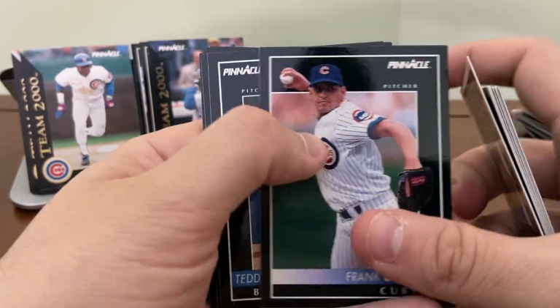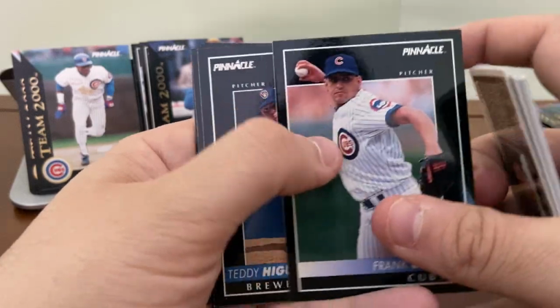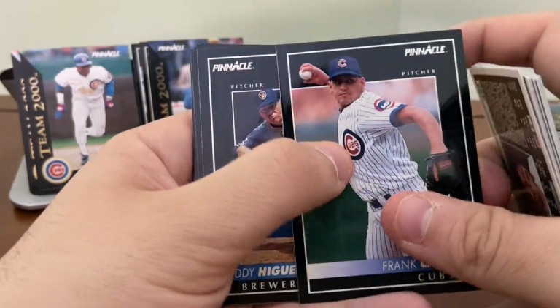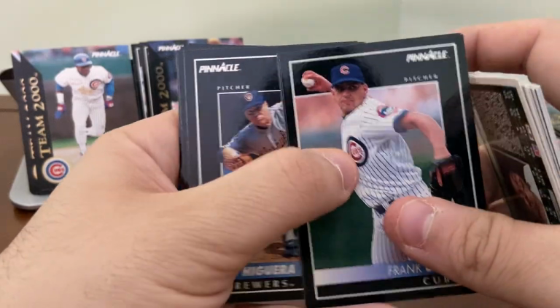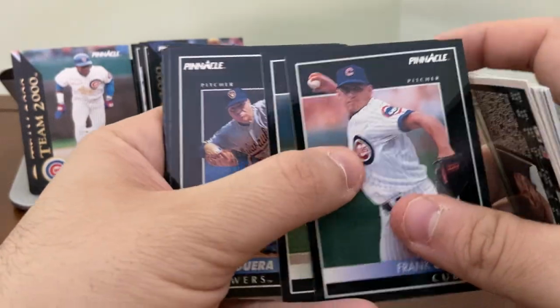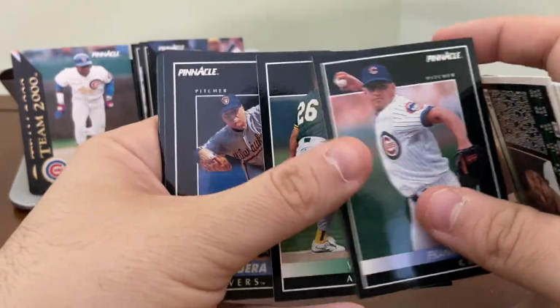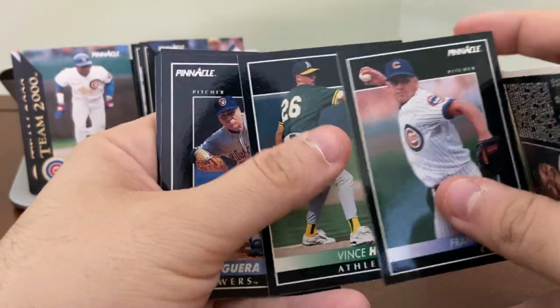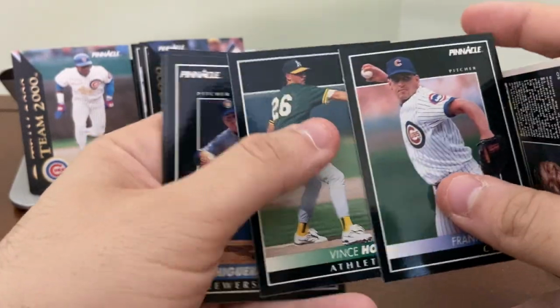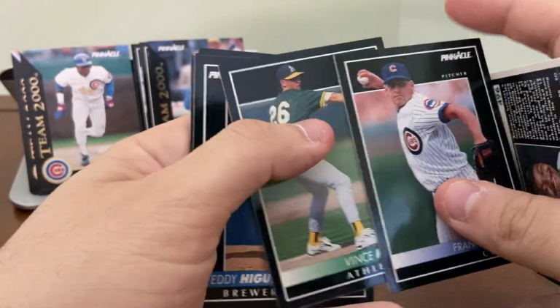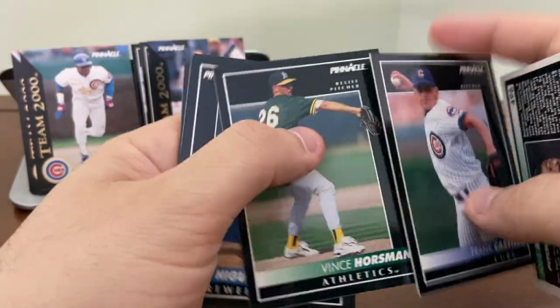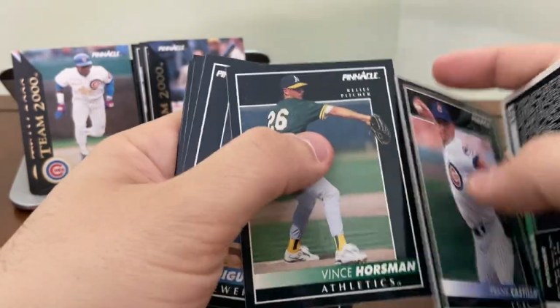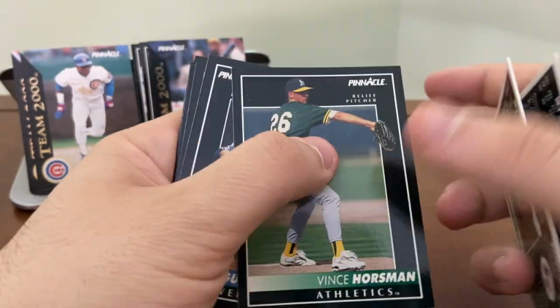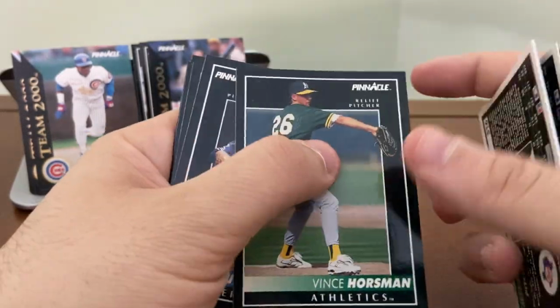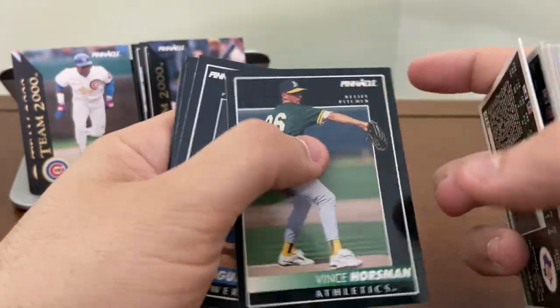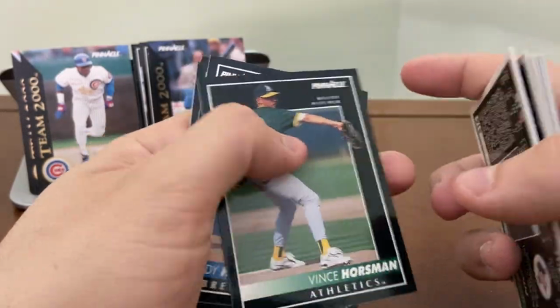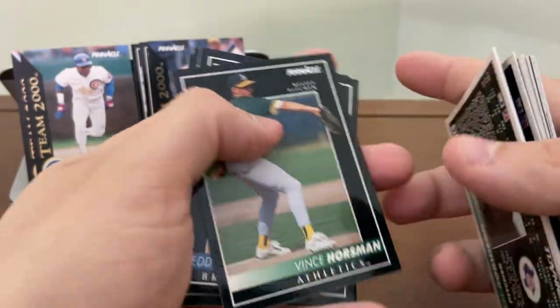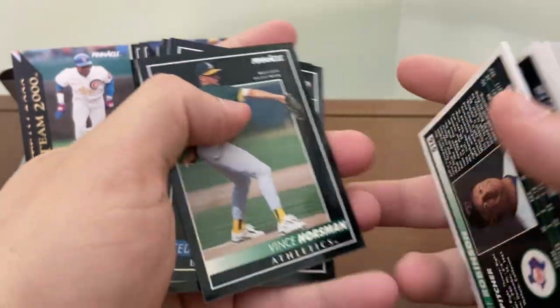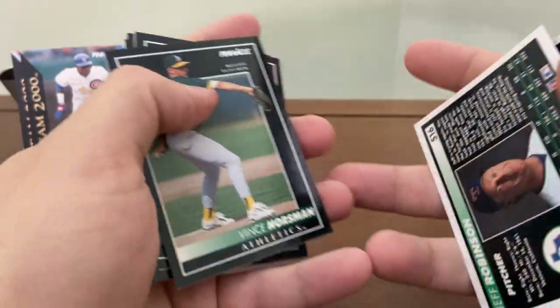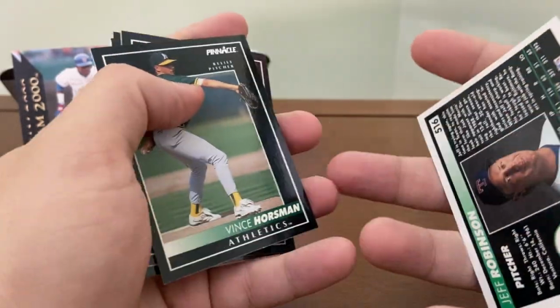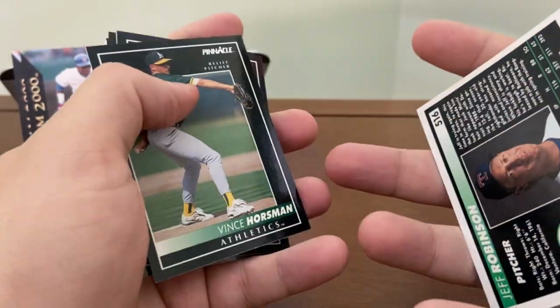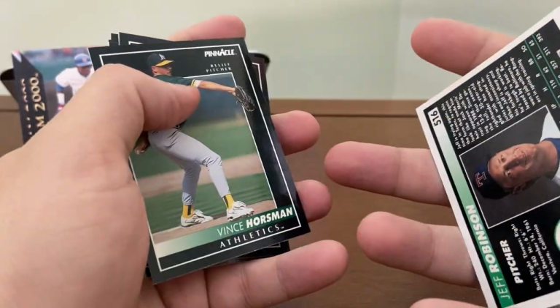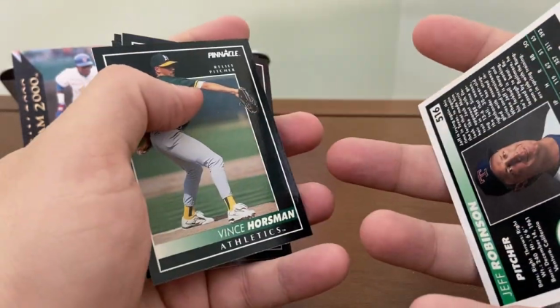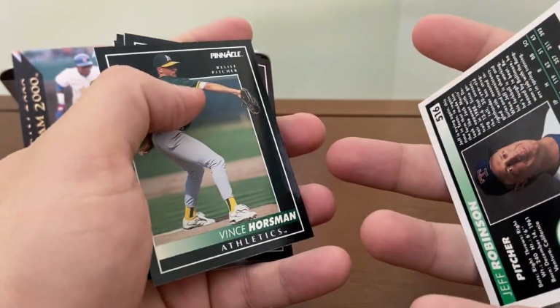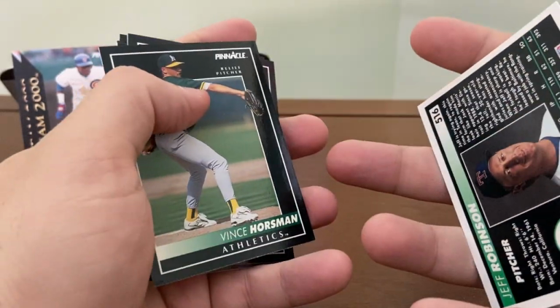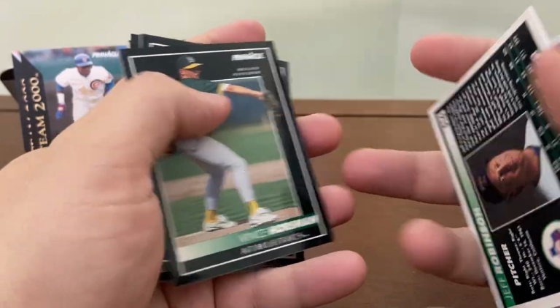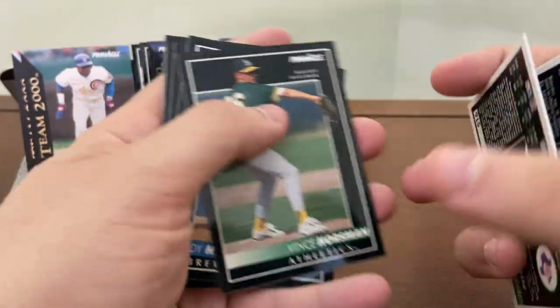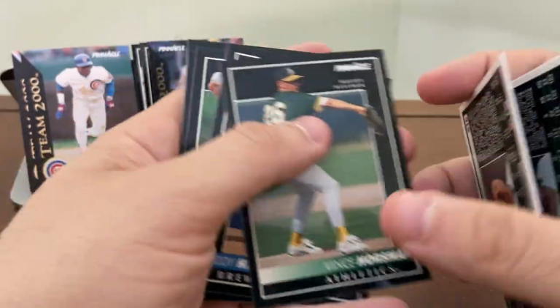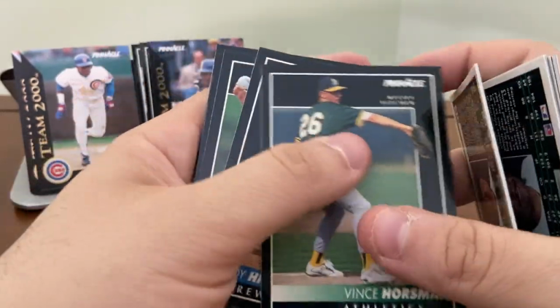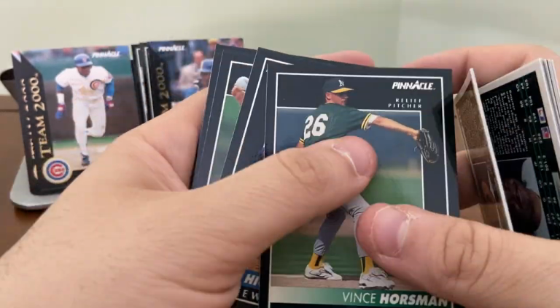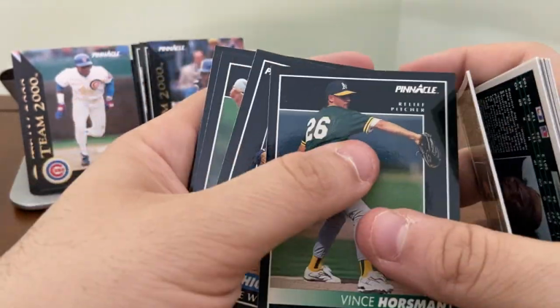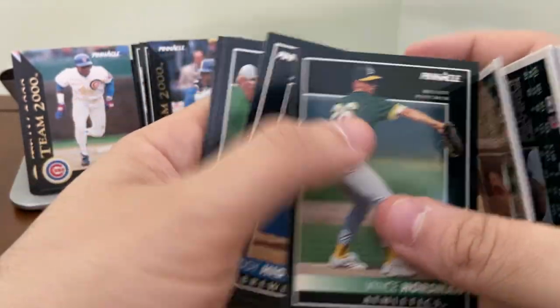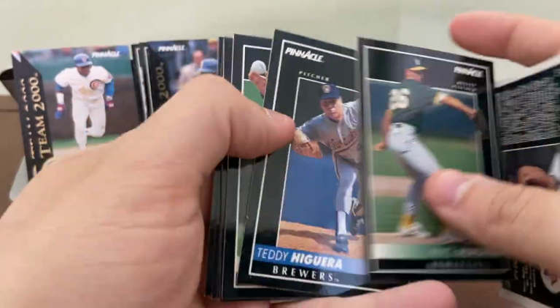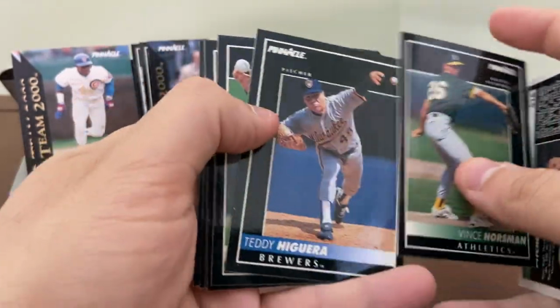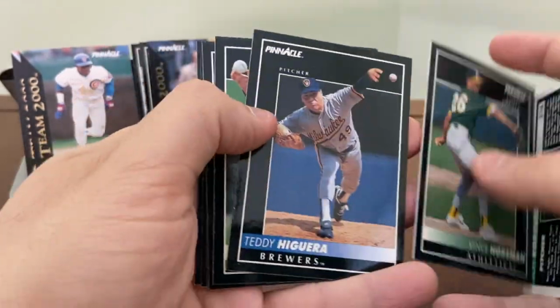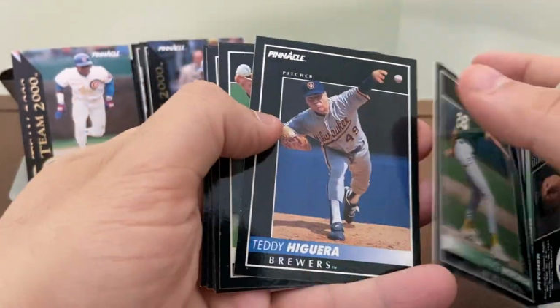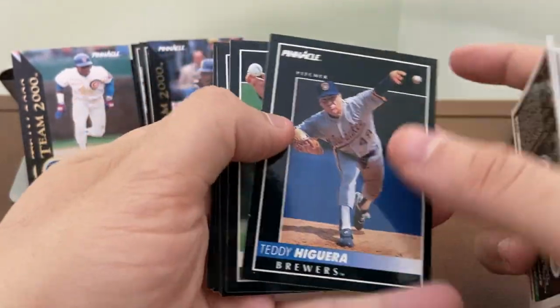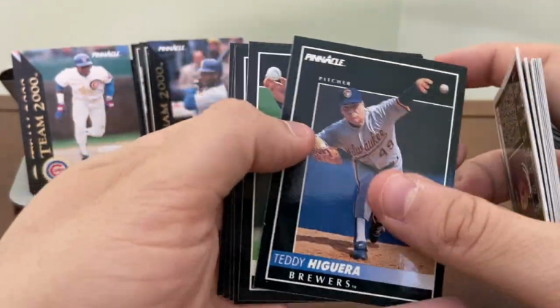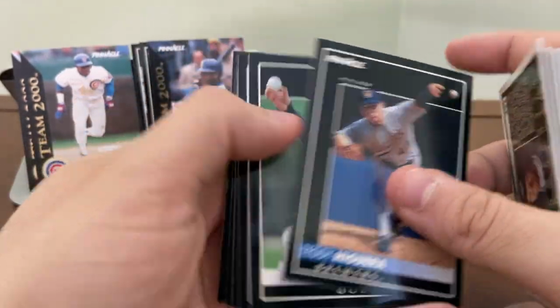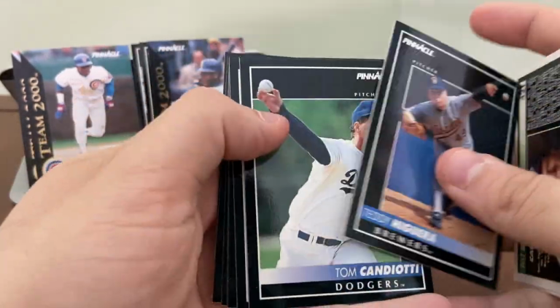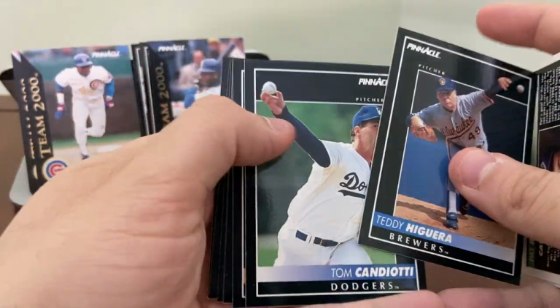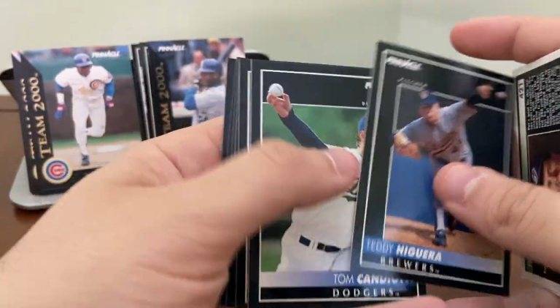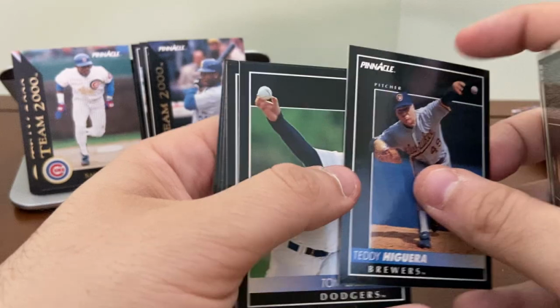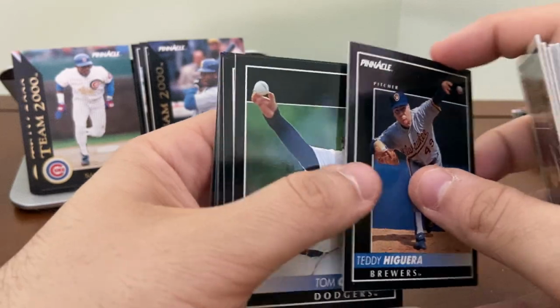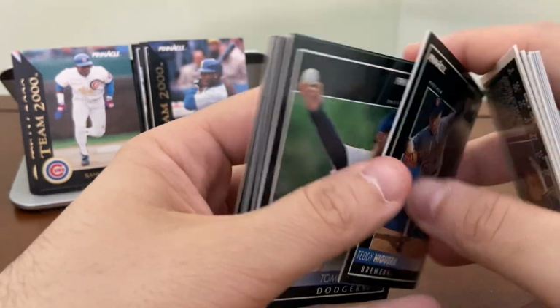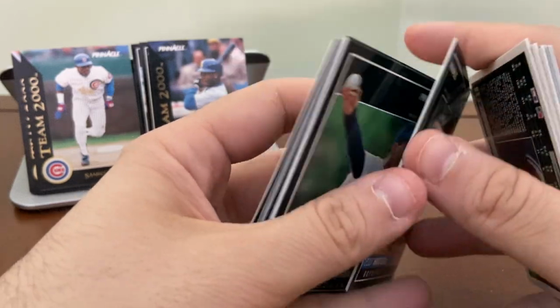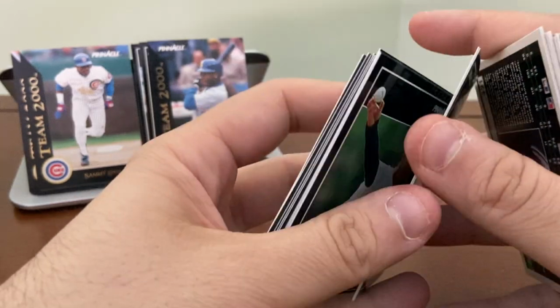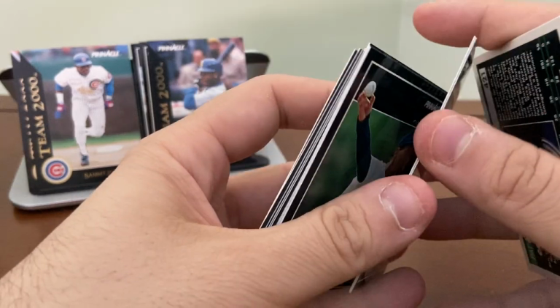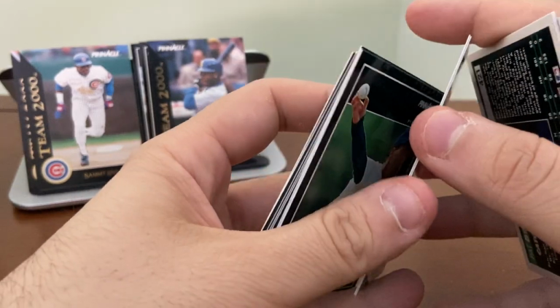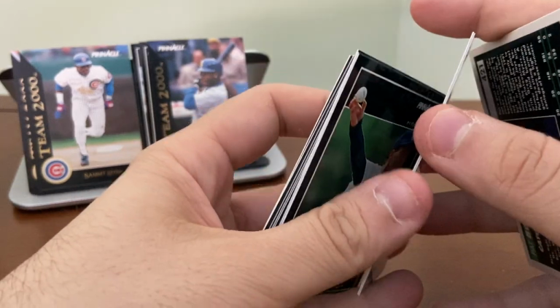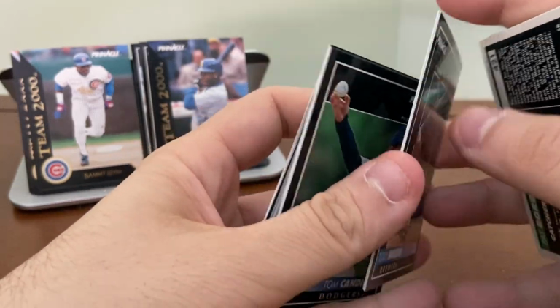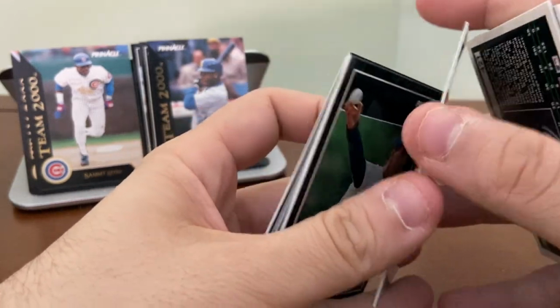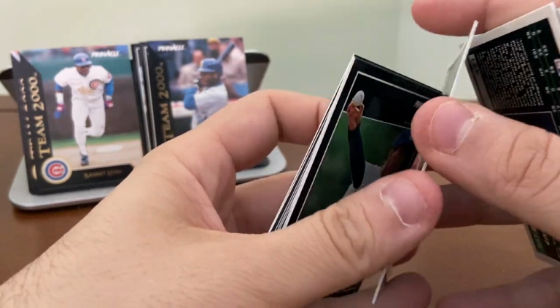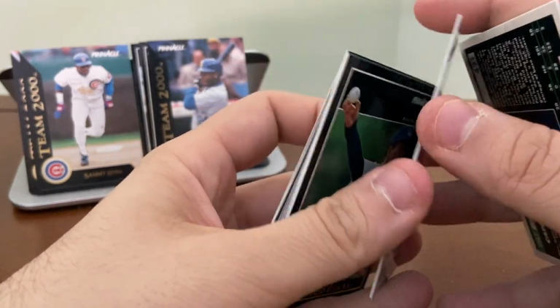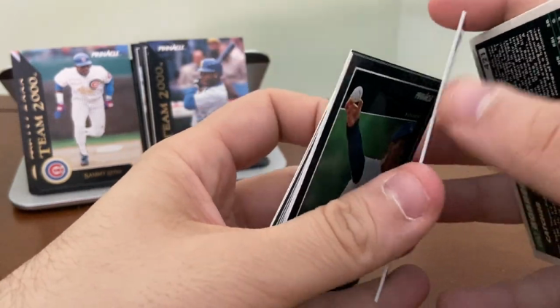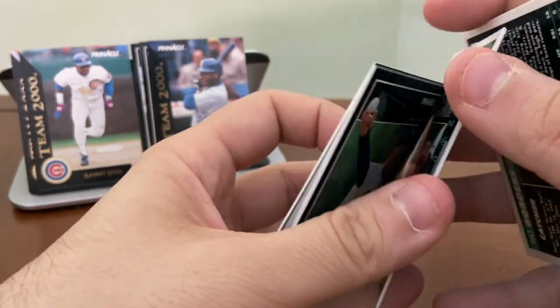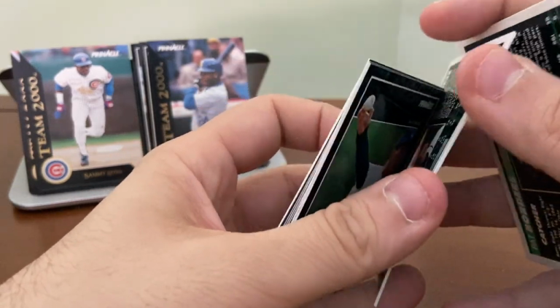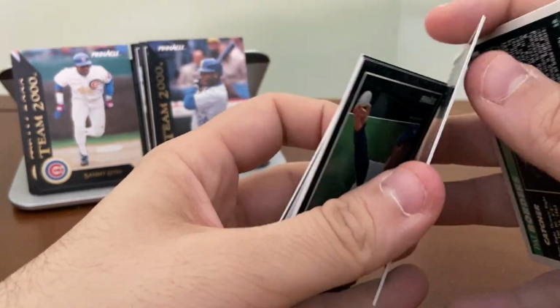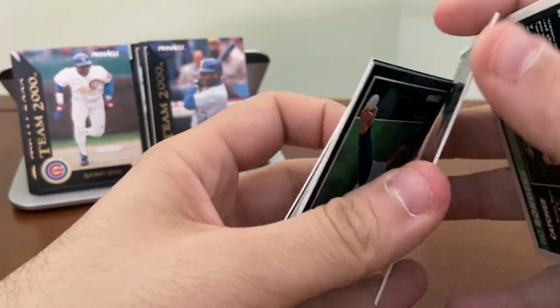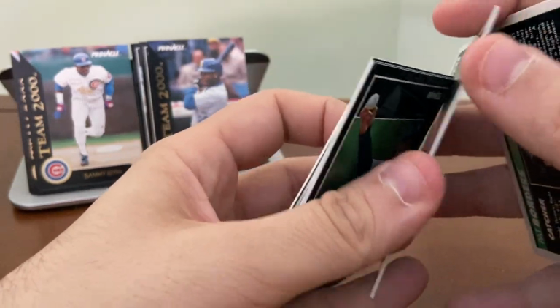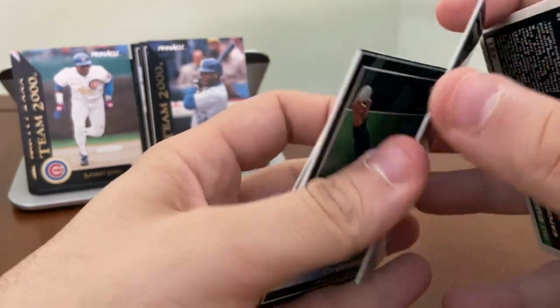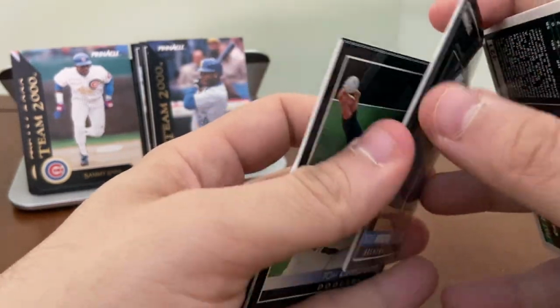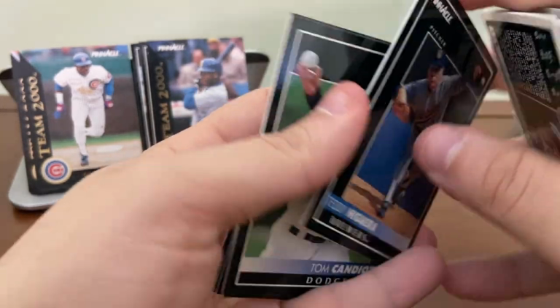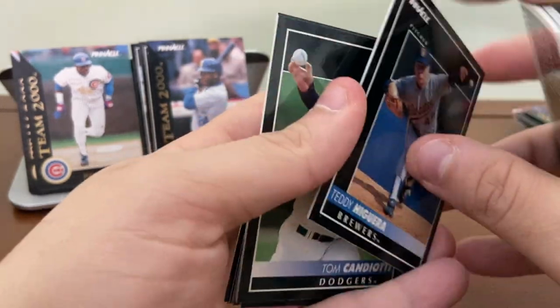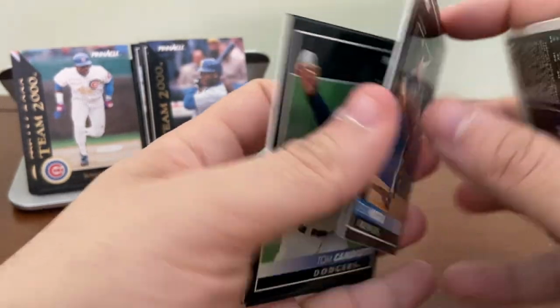You know what — I am going to open the Mattingly pack. I can't resist. Let's see — Hector Fajardo. Justice Shades, Jose Lind, Nolan Ryan, Jarvis Brown, John VanderWal. Good thing I opened this pack because this is the one that held the Ken Griffey Jr. Team 2000 card right there! Tom Gordon and Brent Barbary as well. I am now glad that I opened the pack — we found the Griffey that we were kind of hoping for.